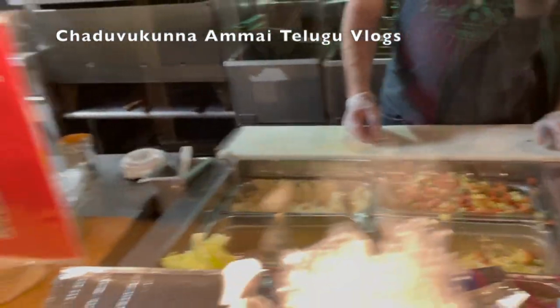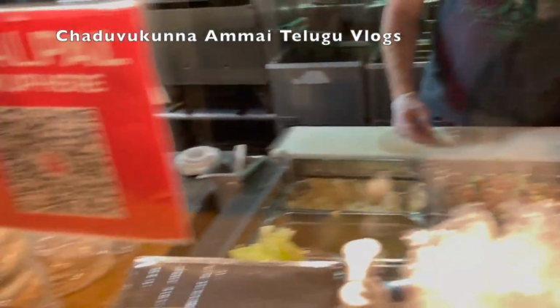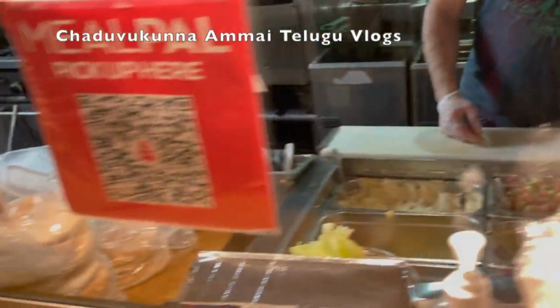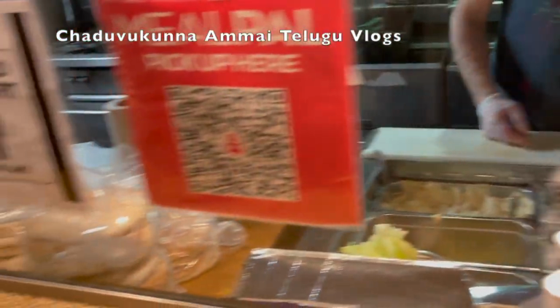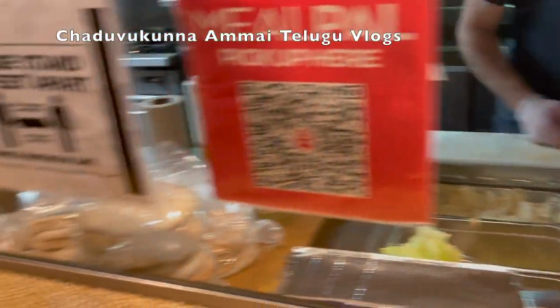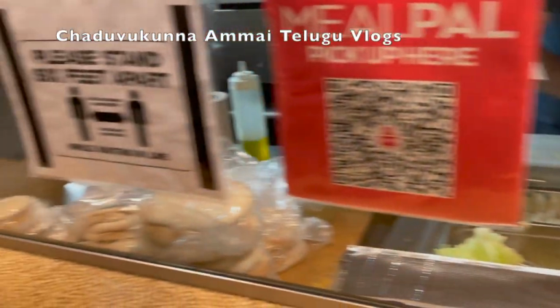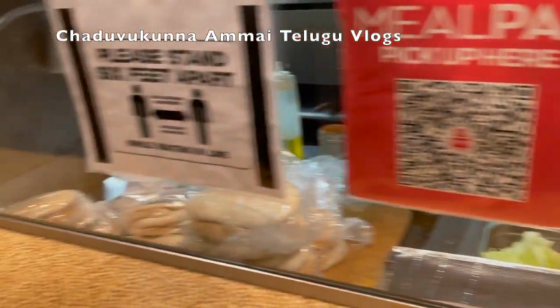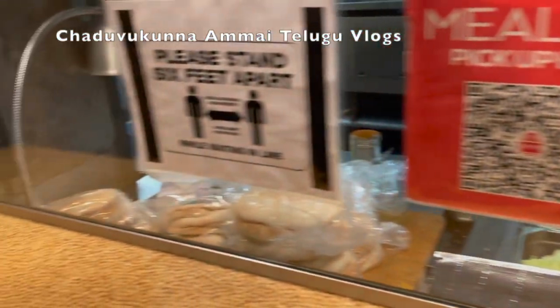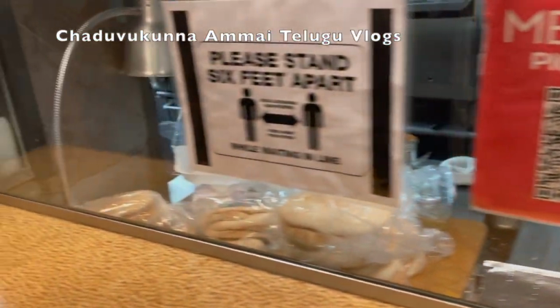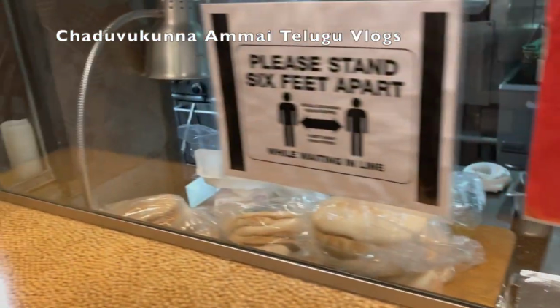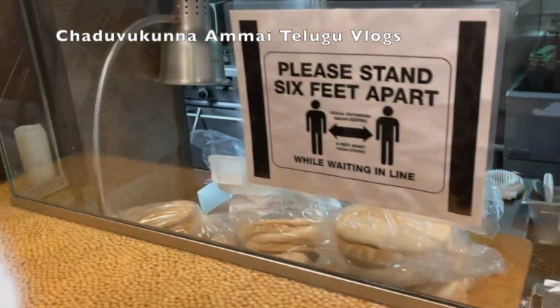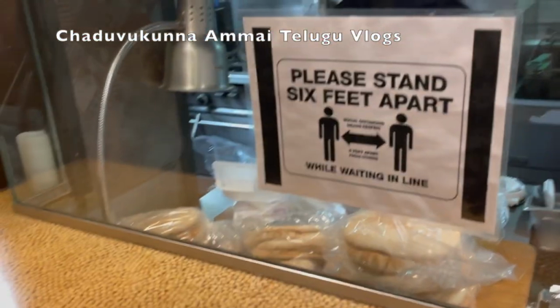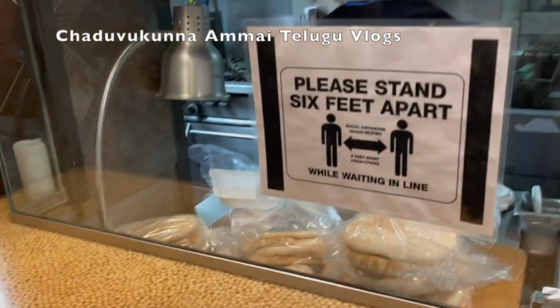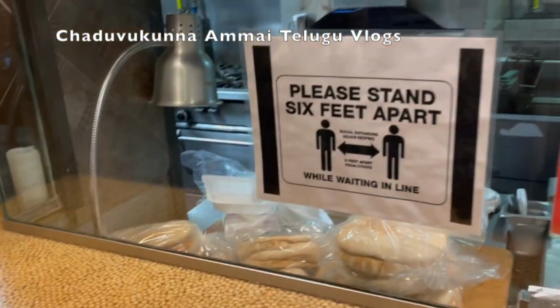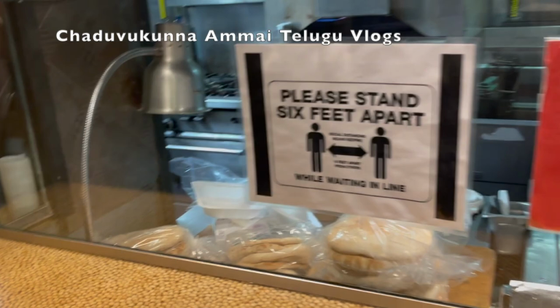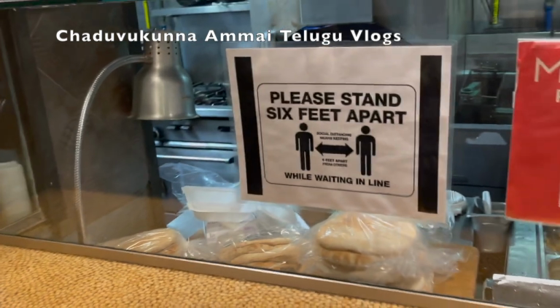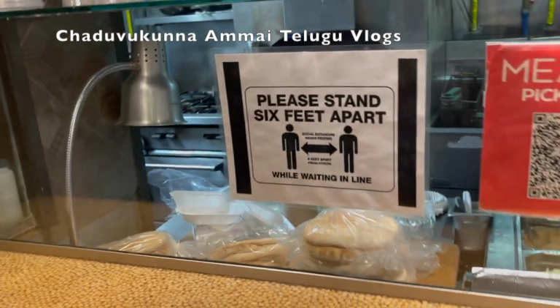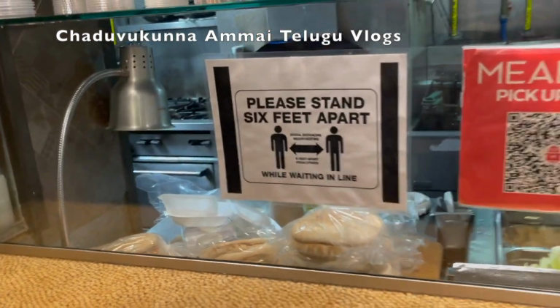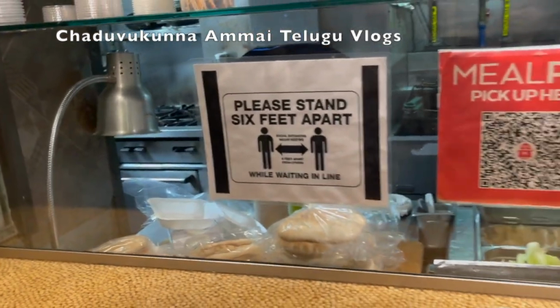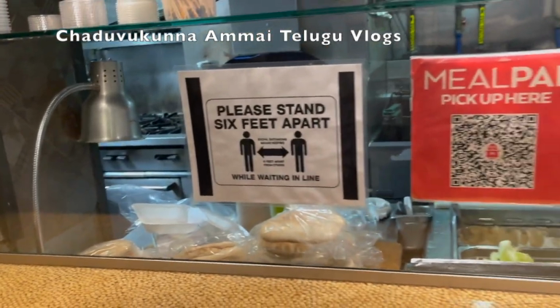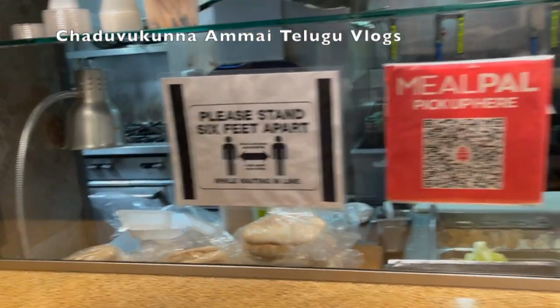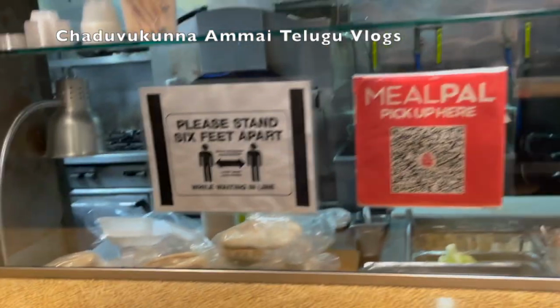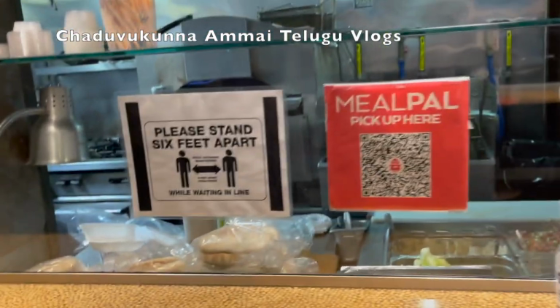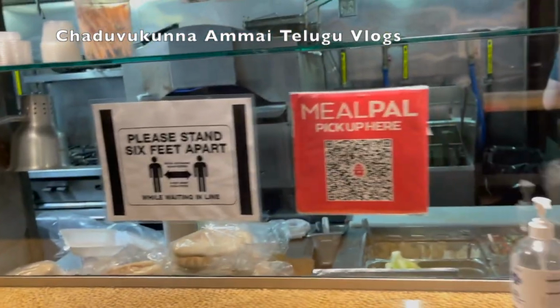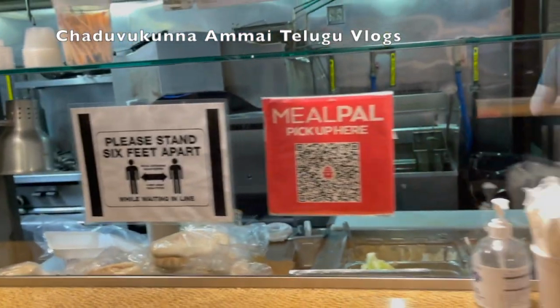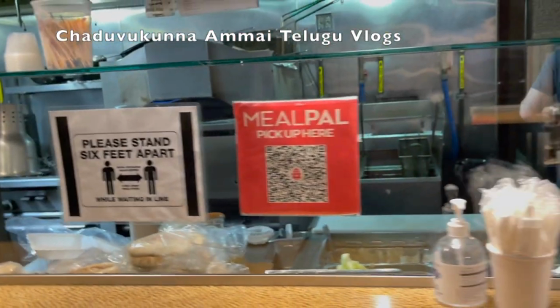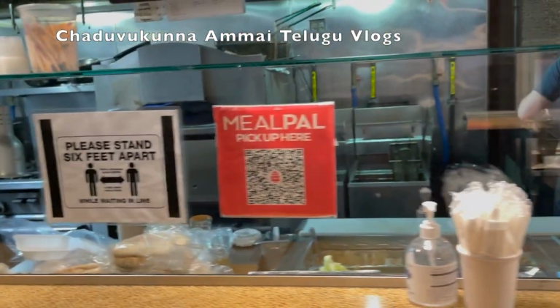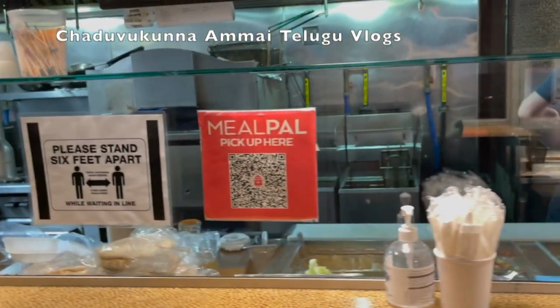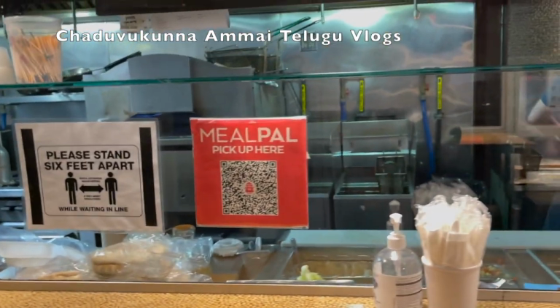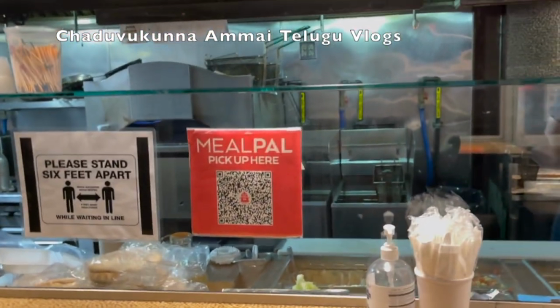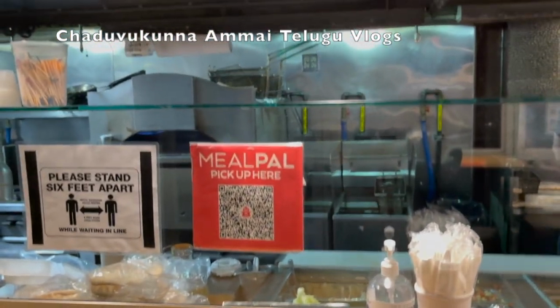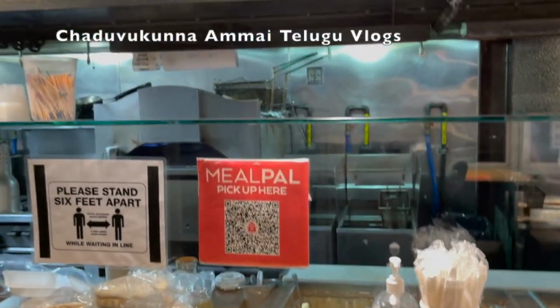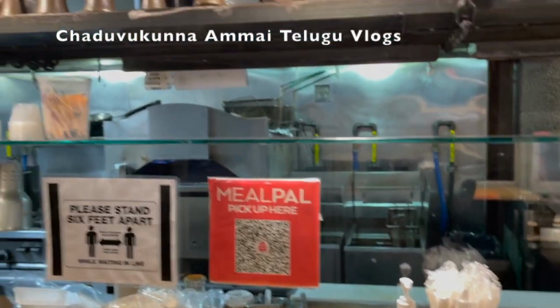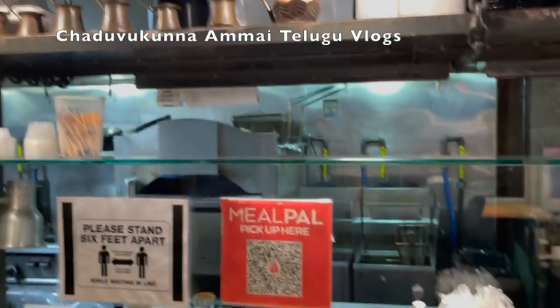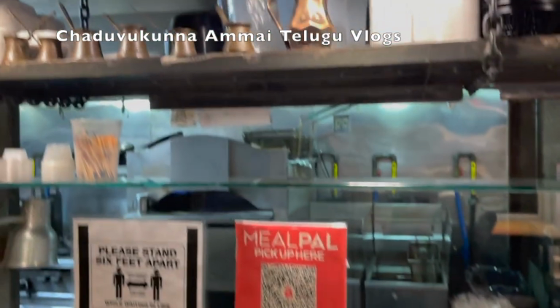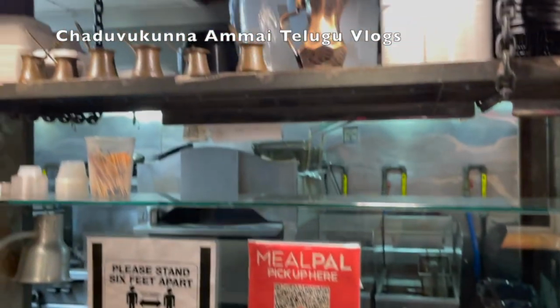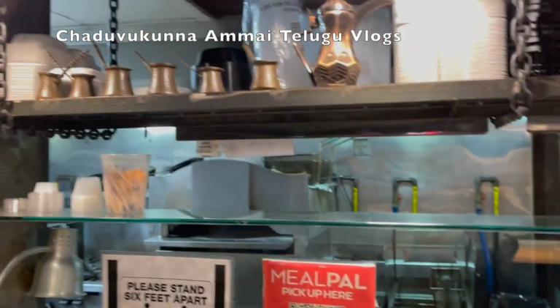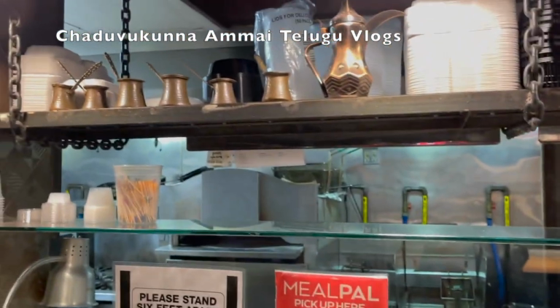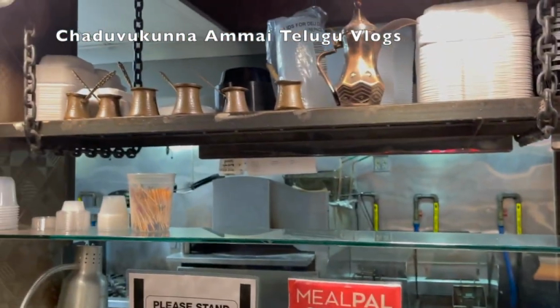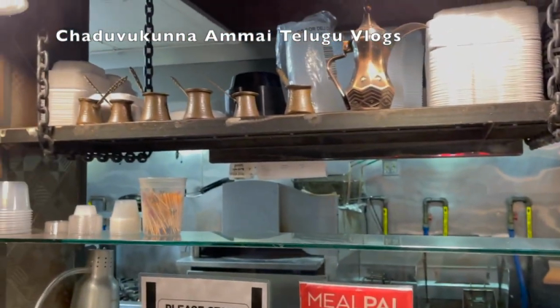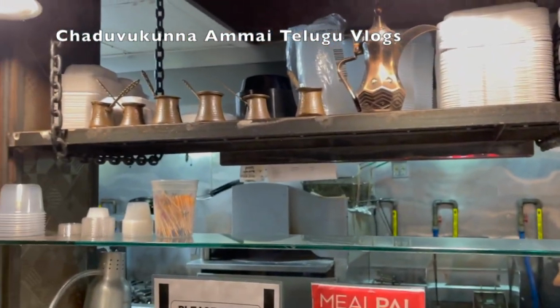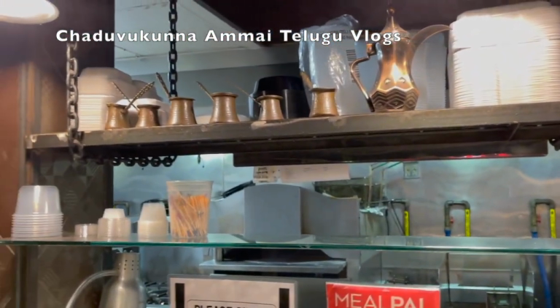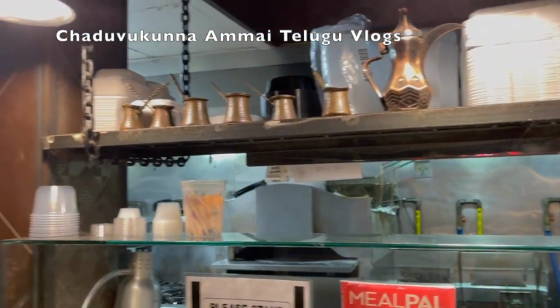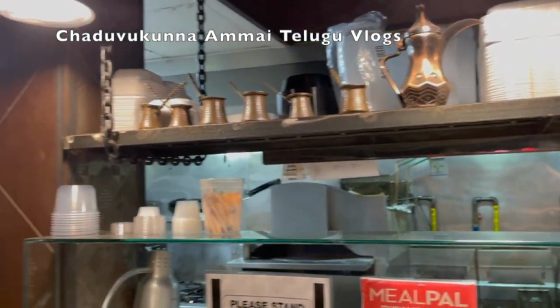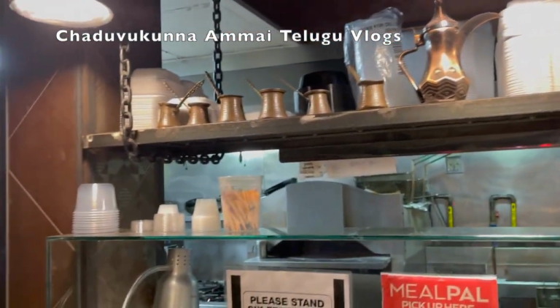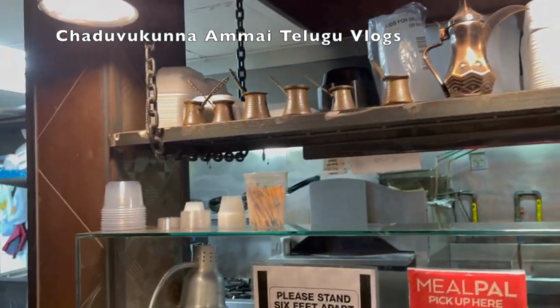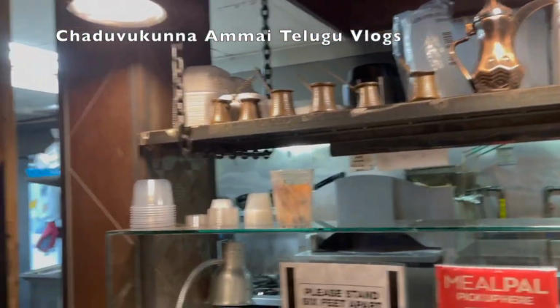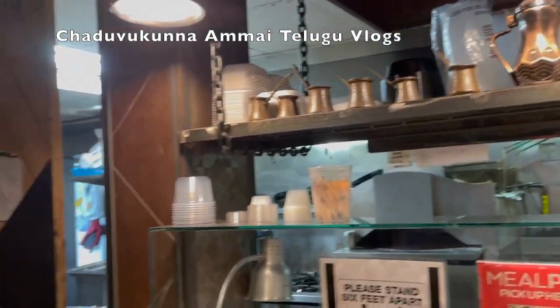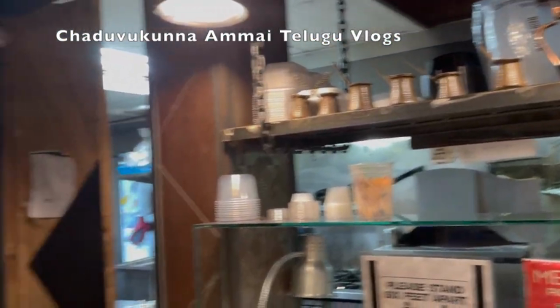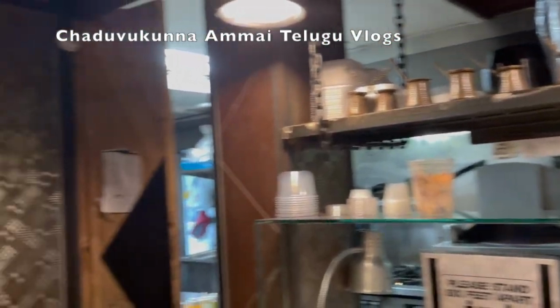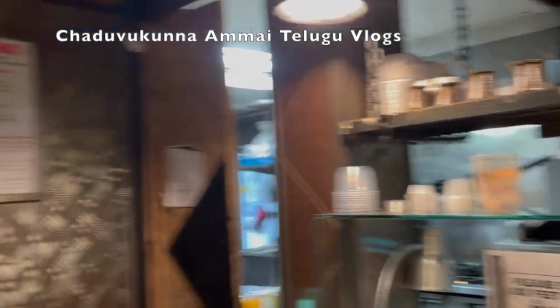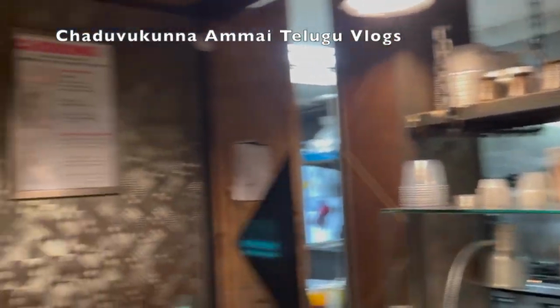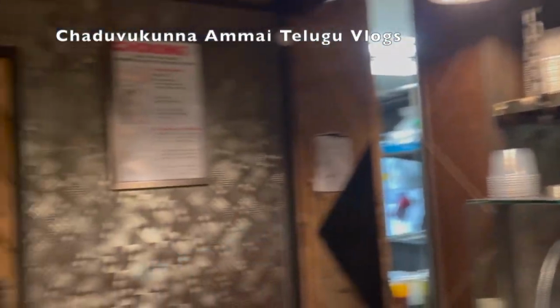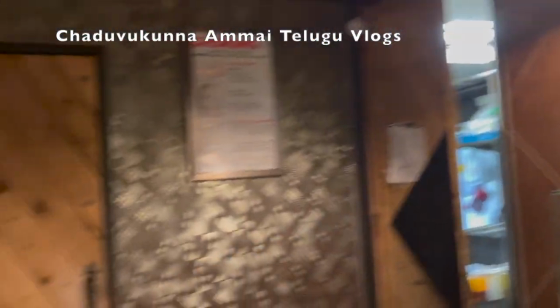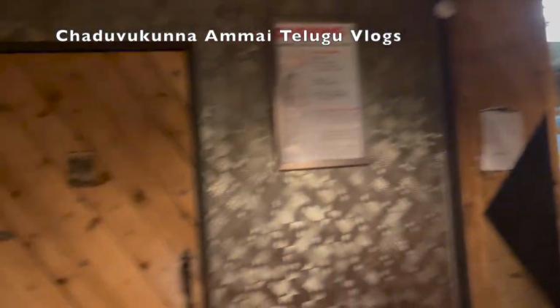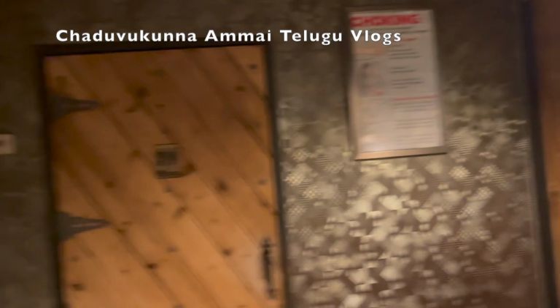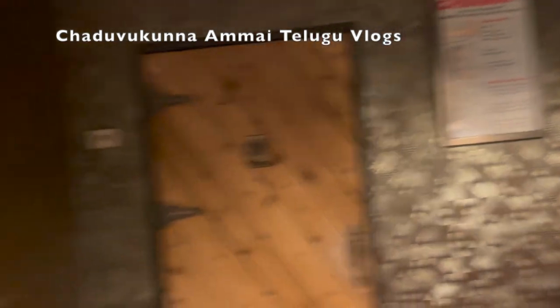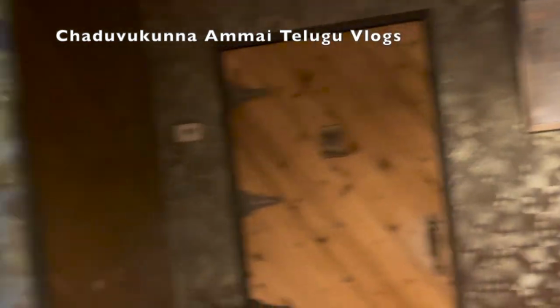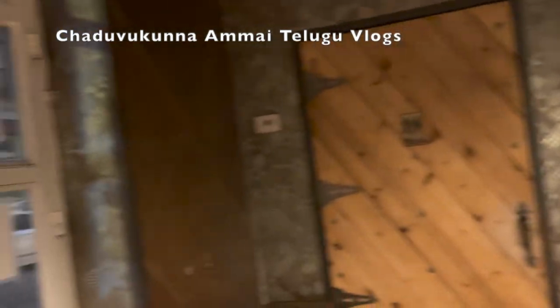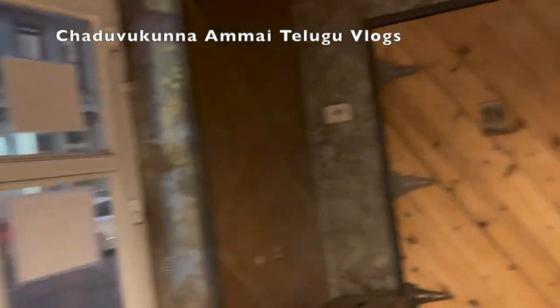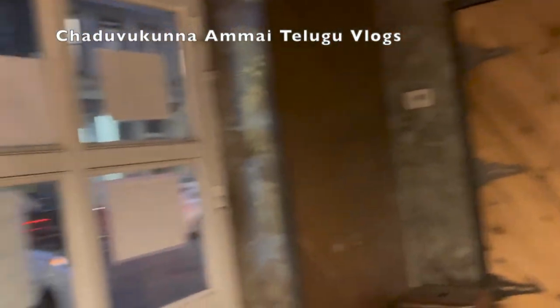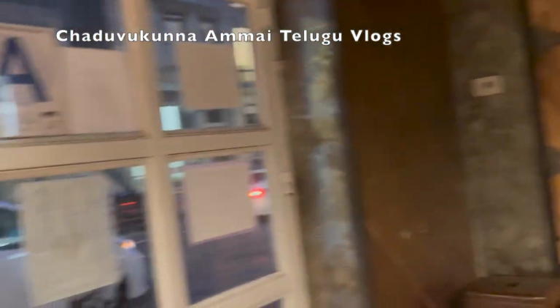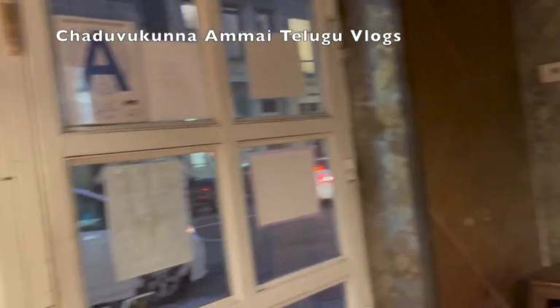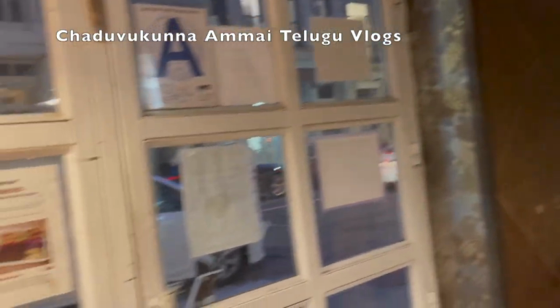There are baskets and rotis. I am going to try the whole wheat roti and the pita pockets.